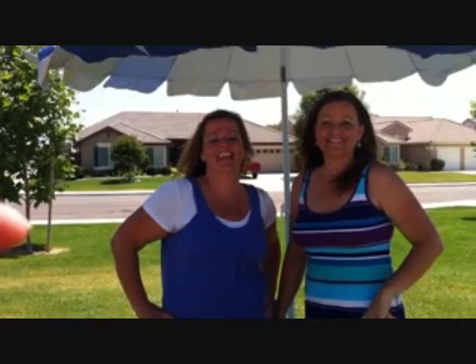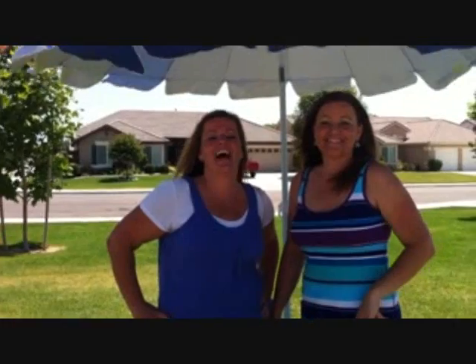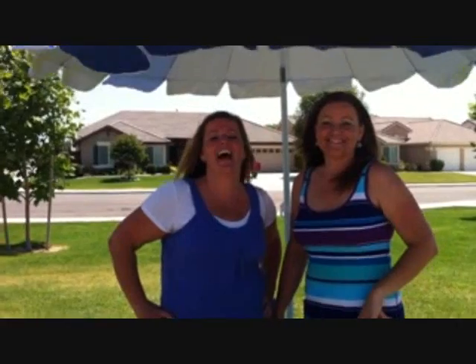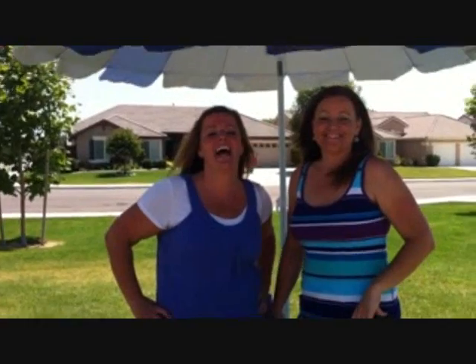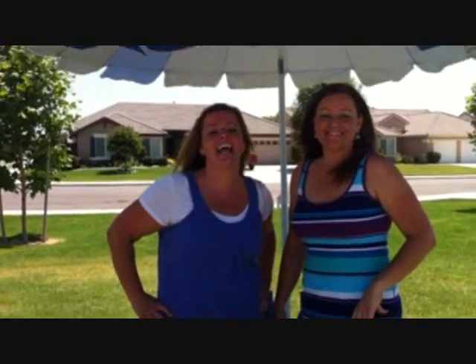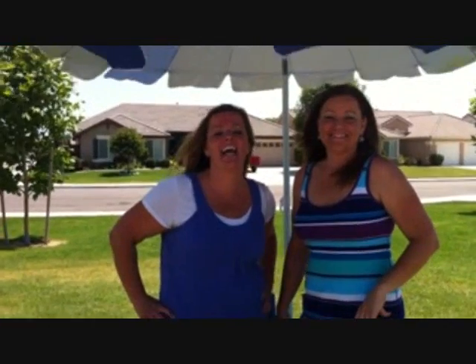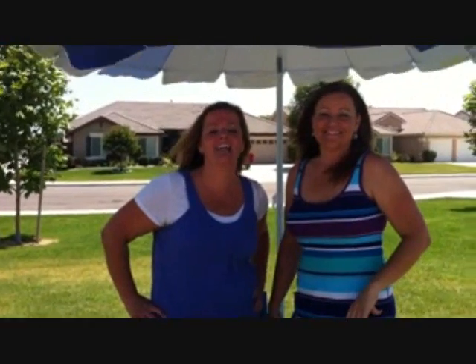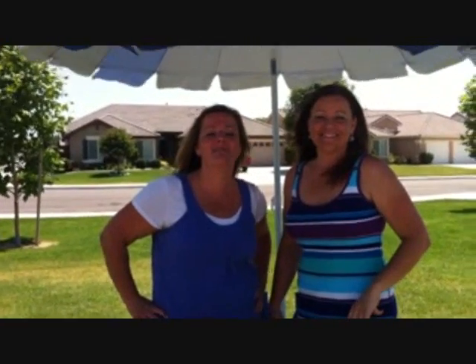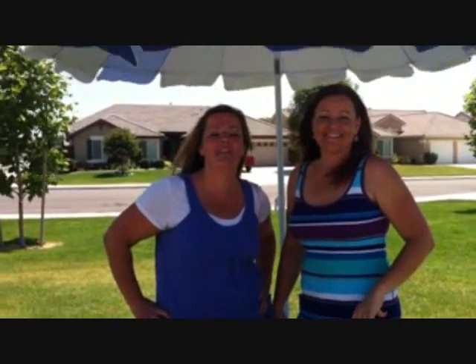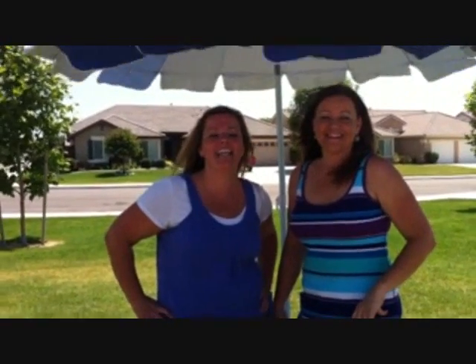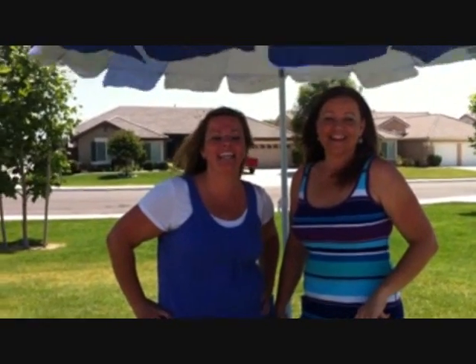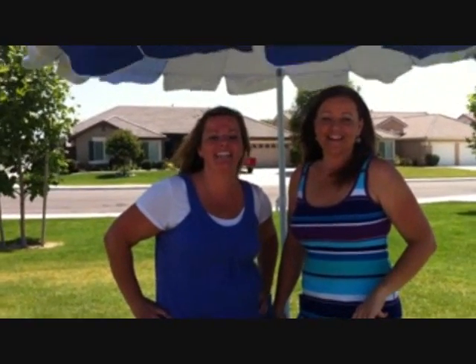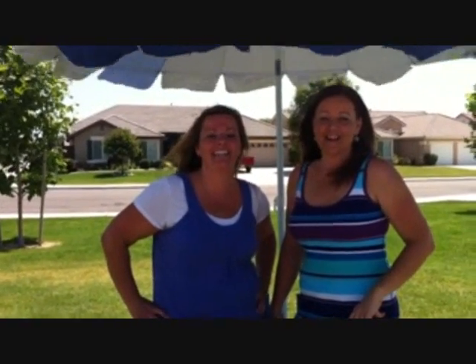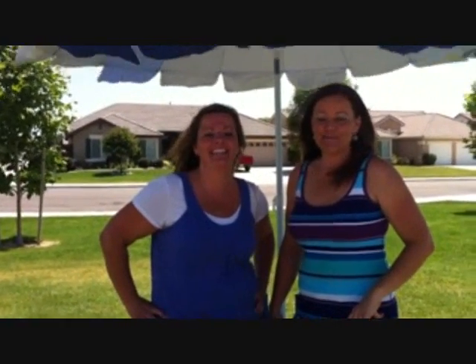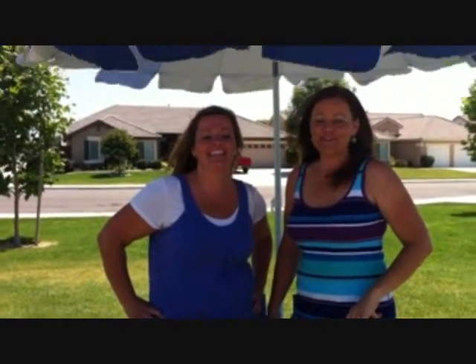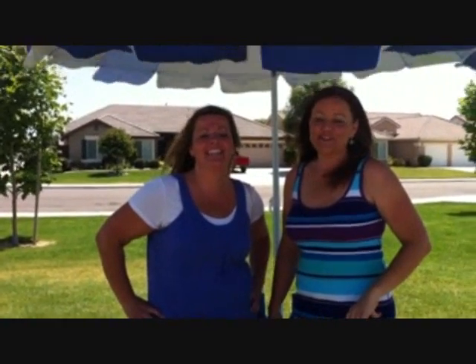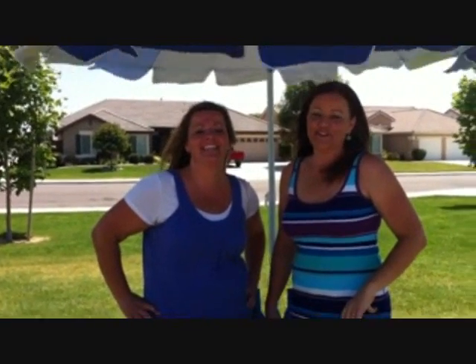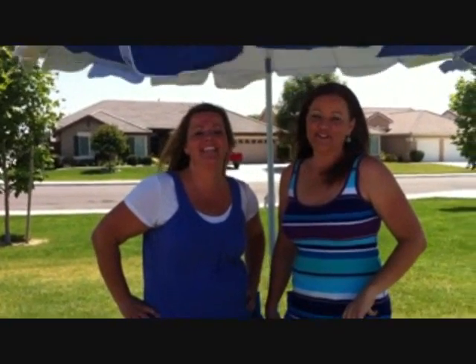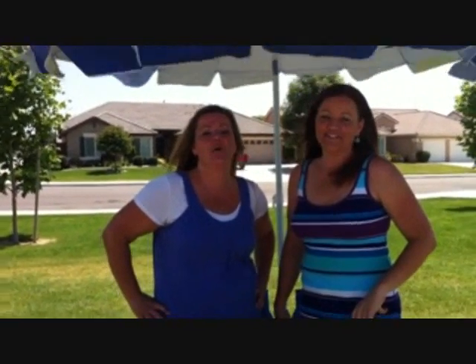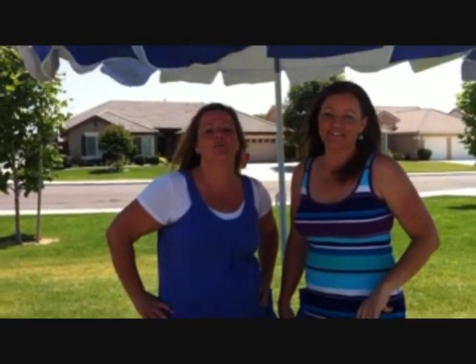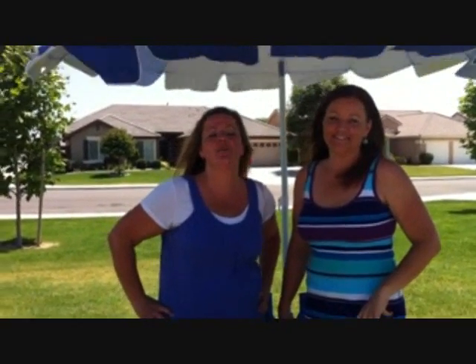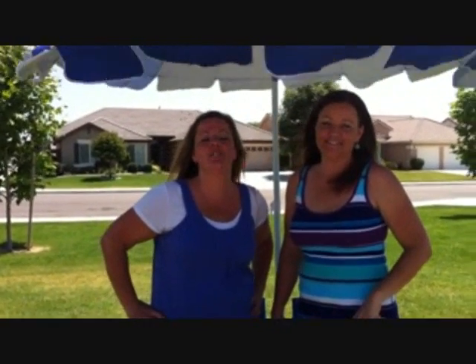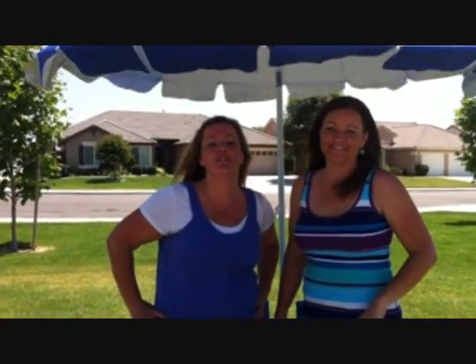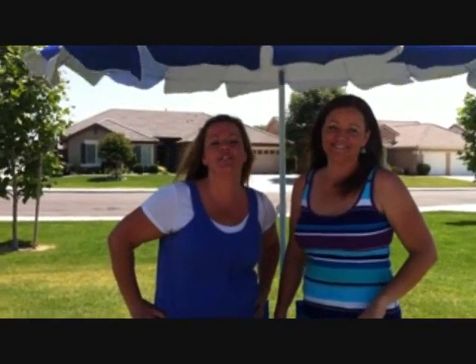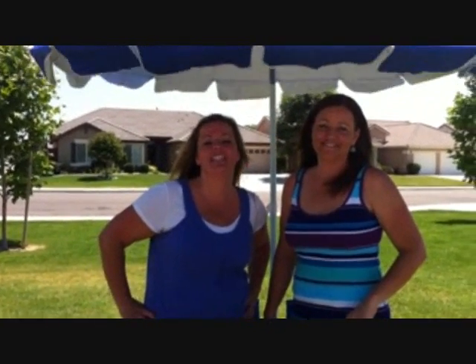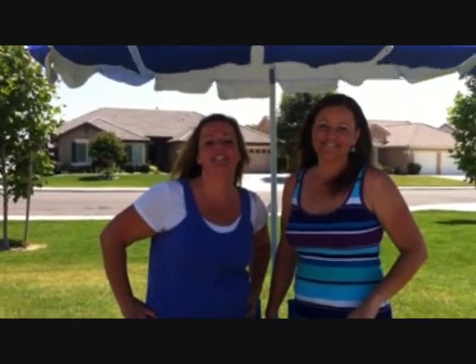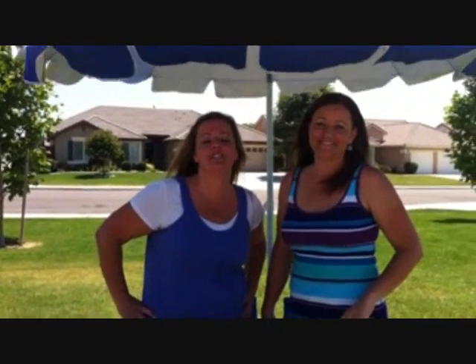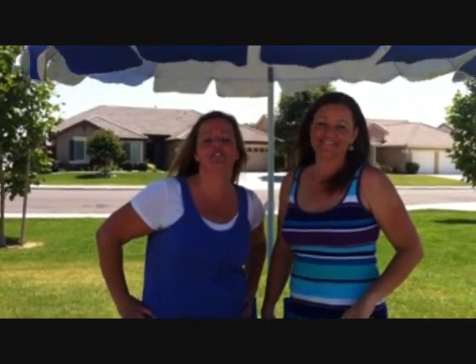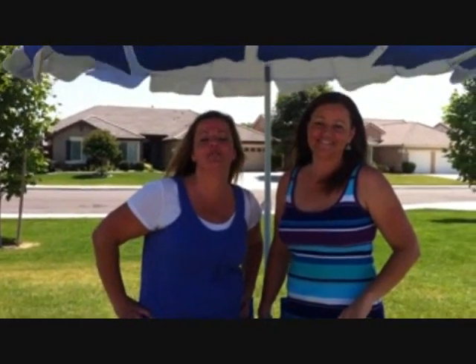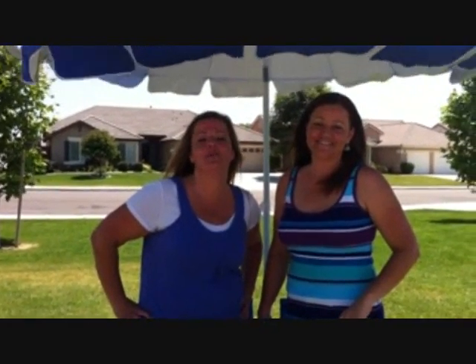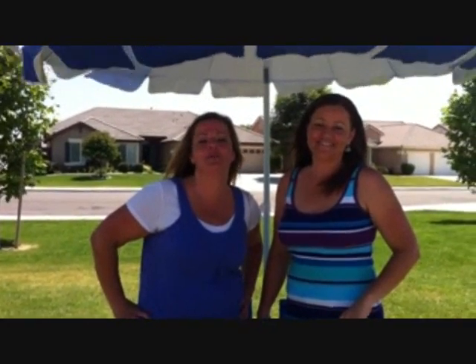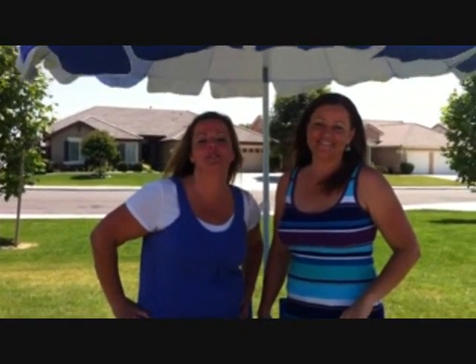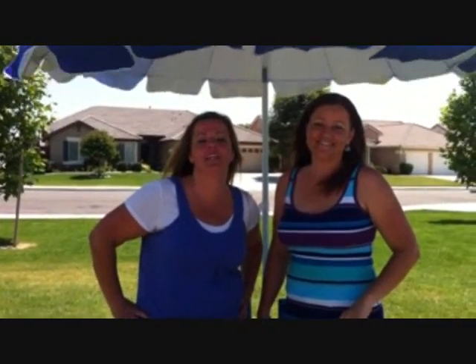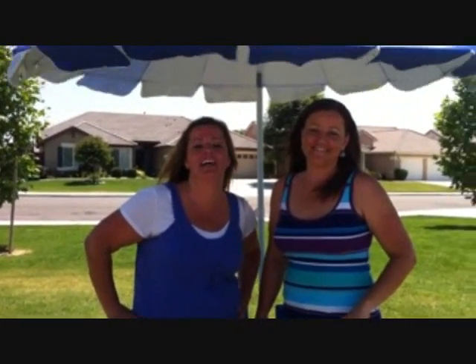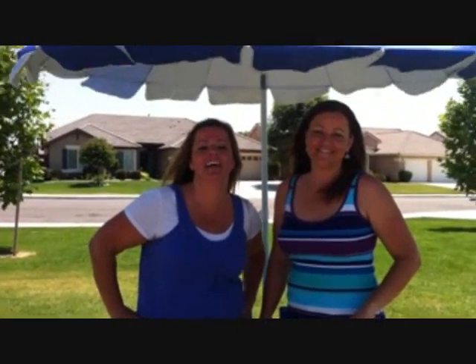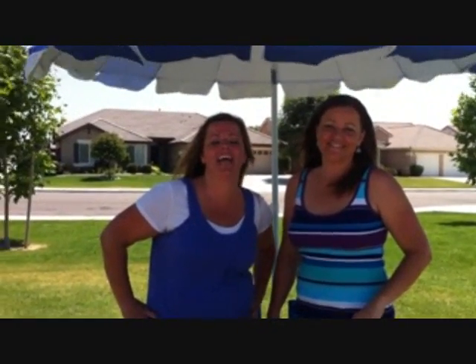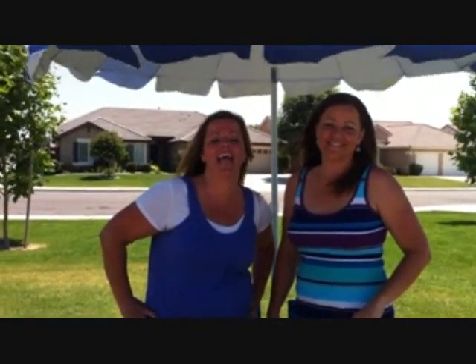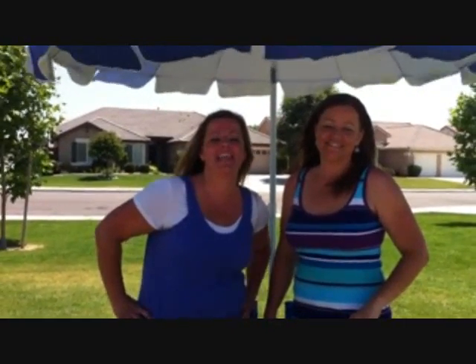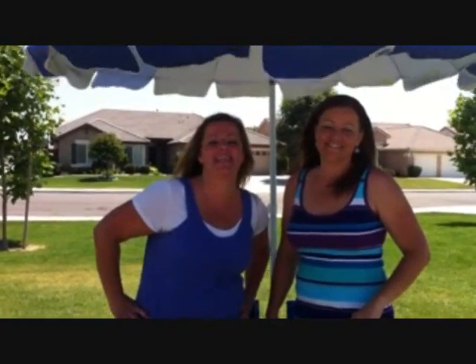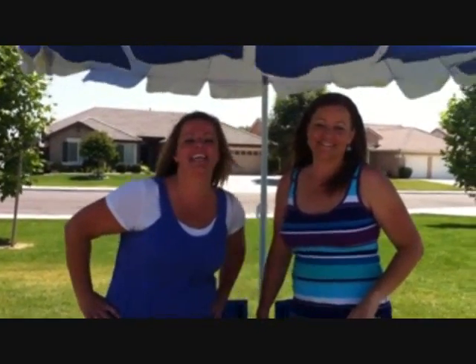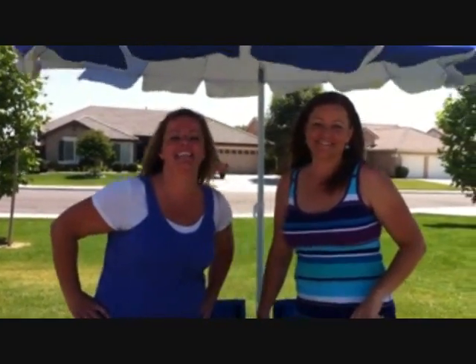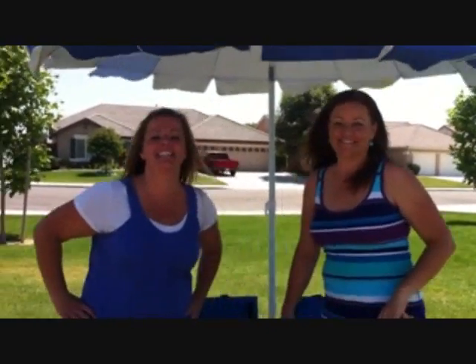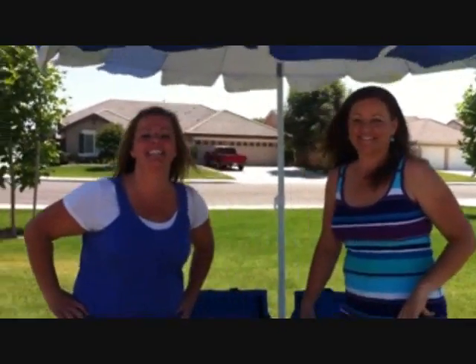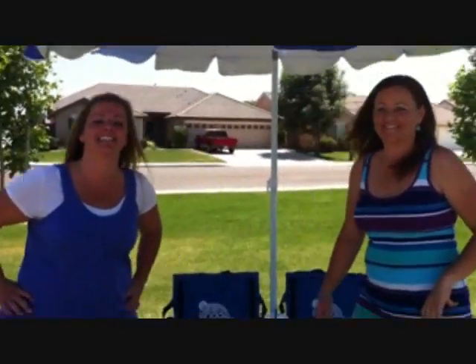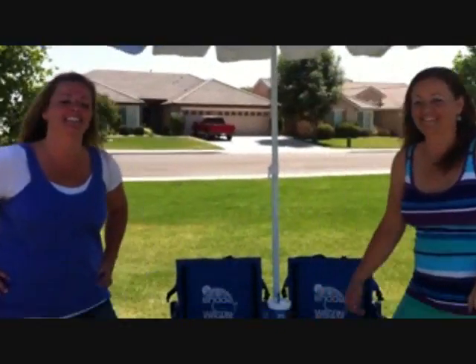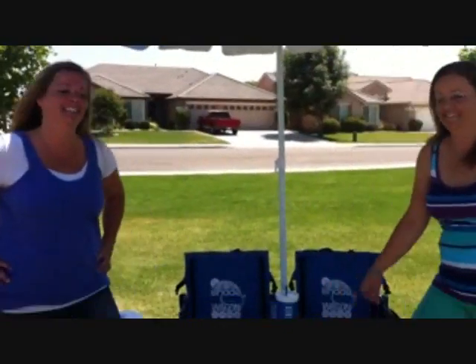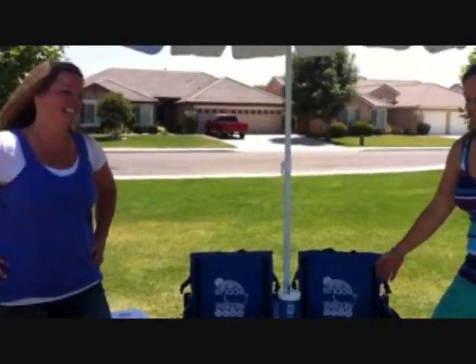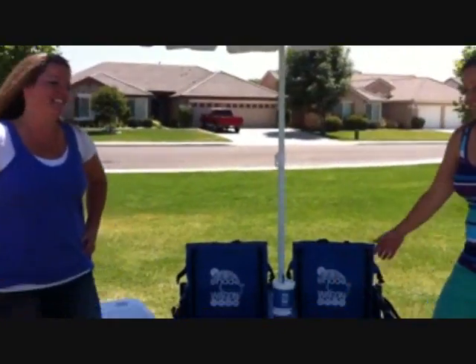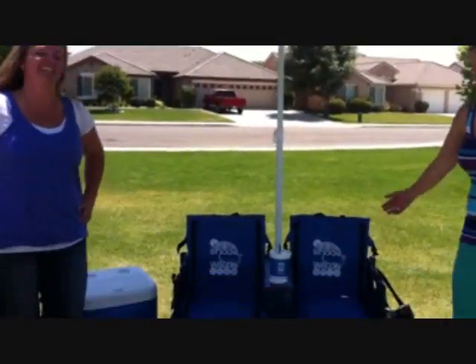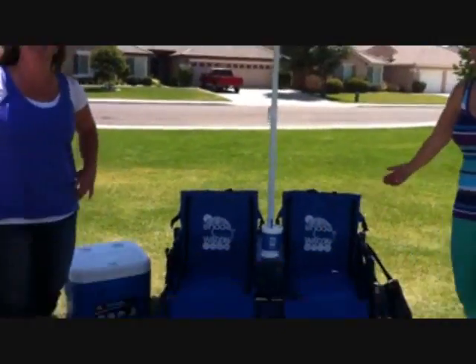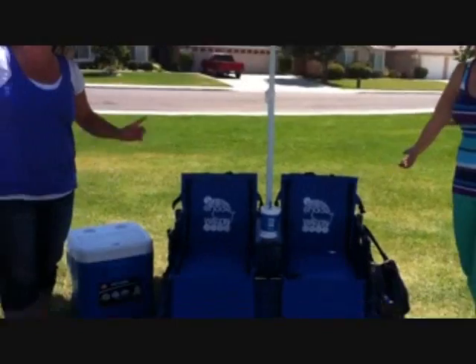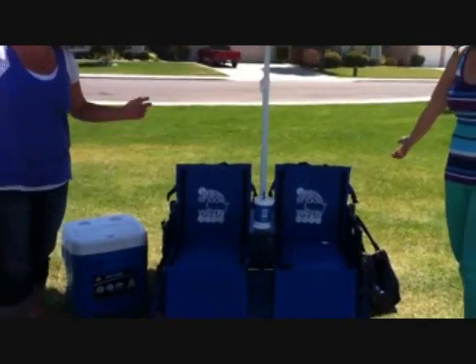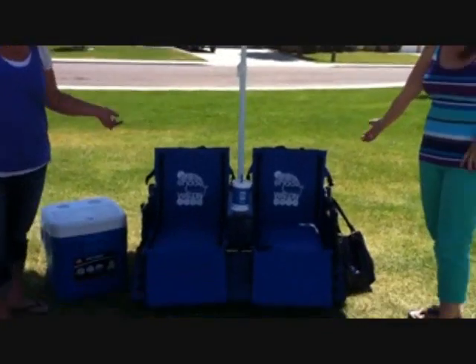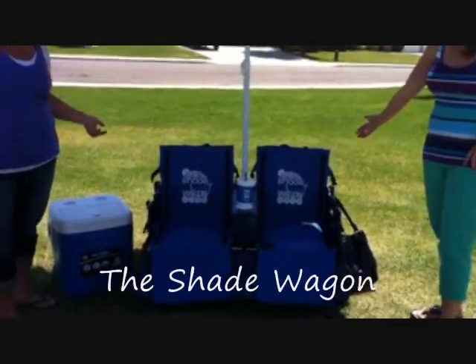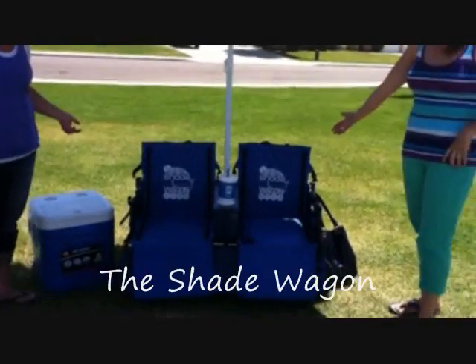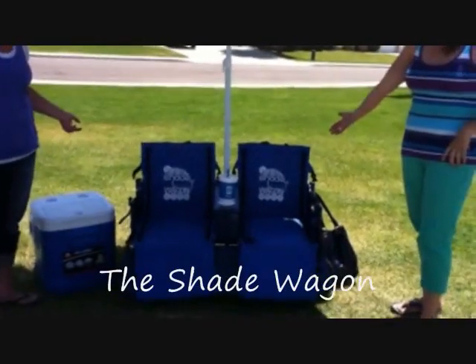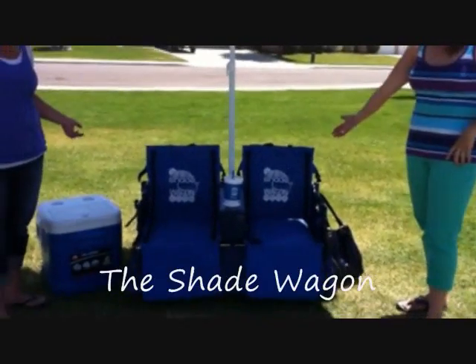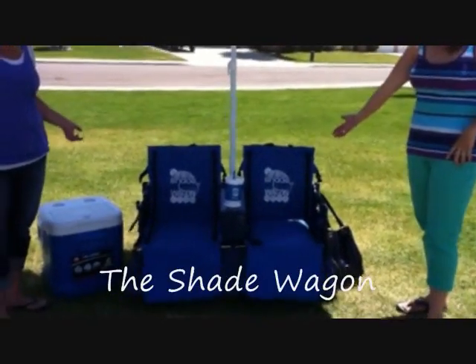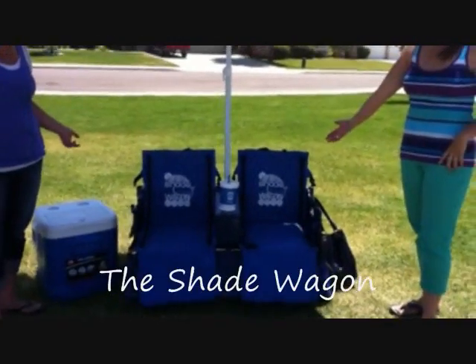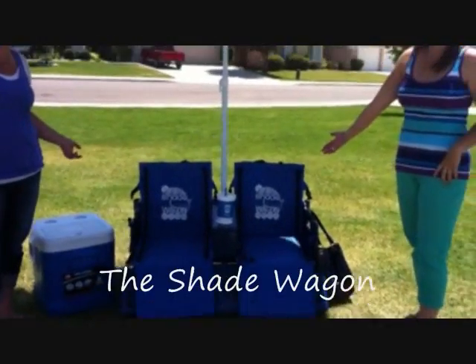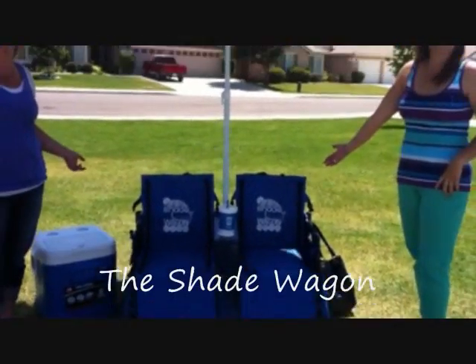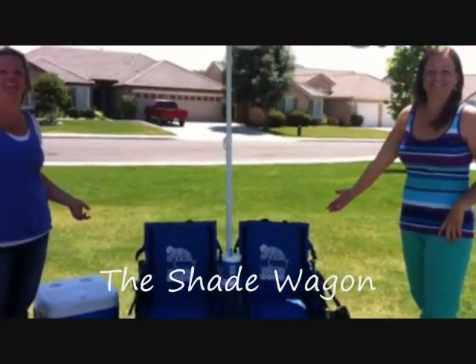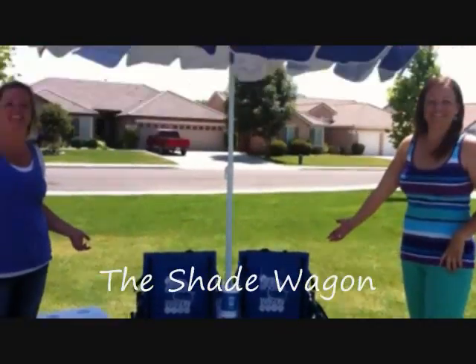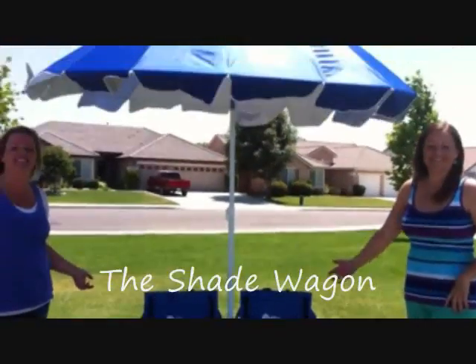Hi, I'm Jenny, and I'm Nicole. We're two sisters from Utah, and this is the Shade Wagon.